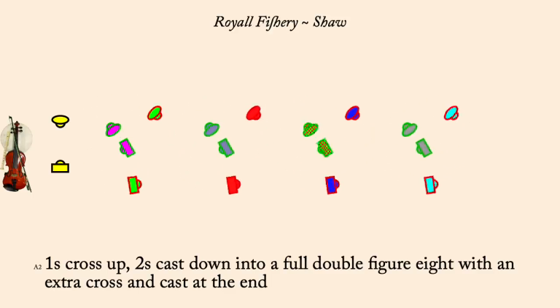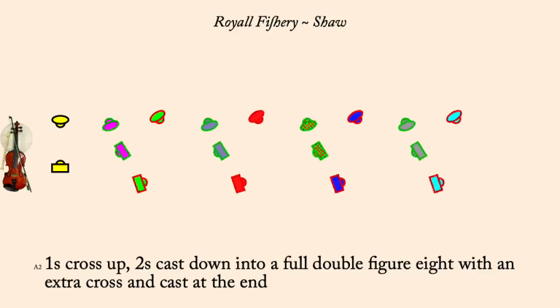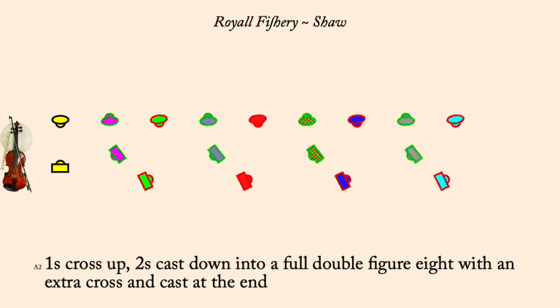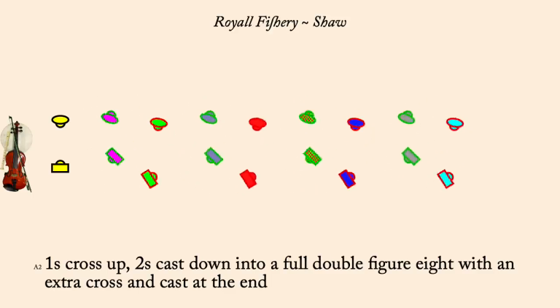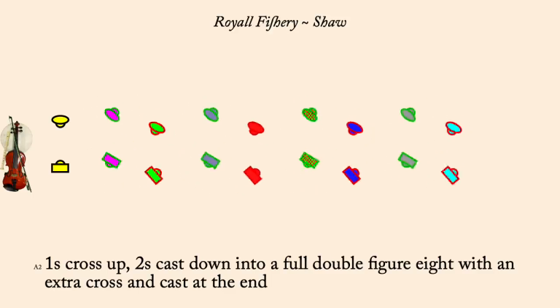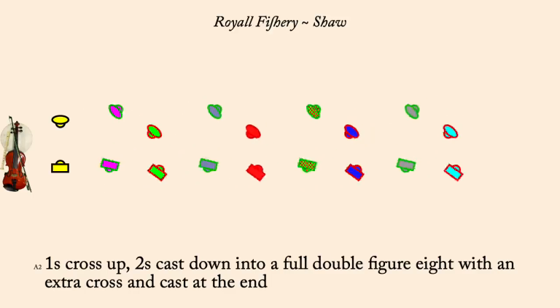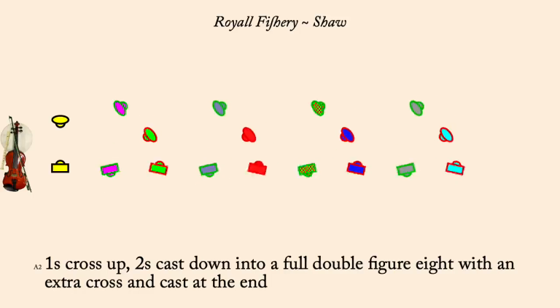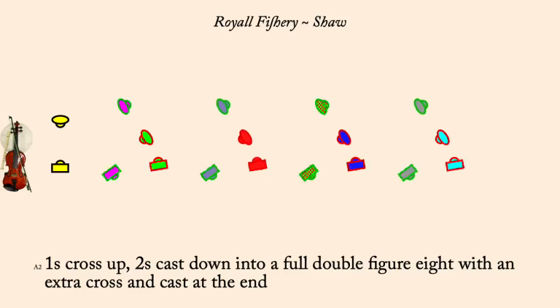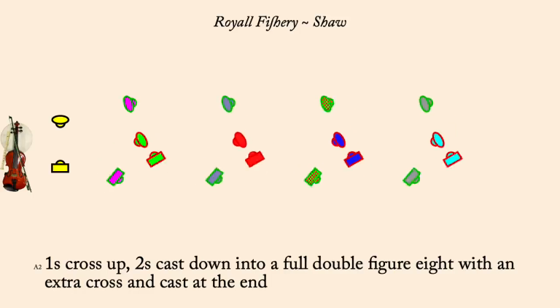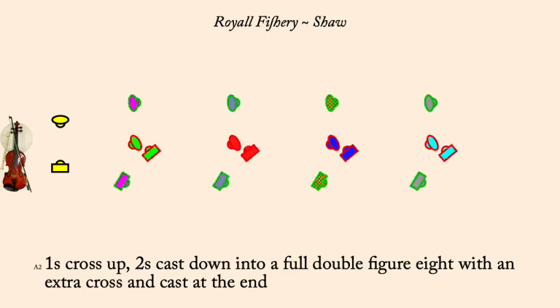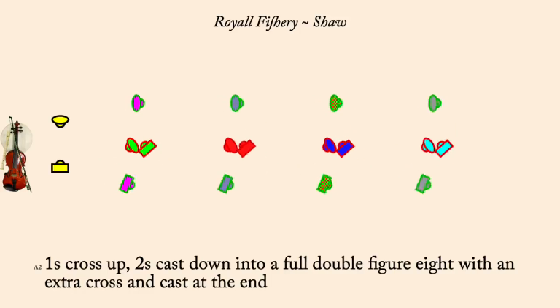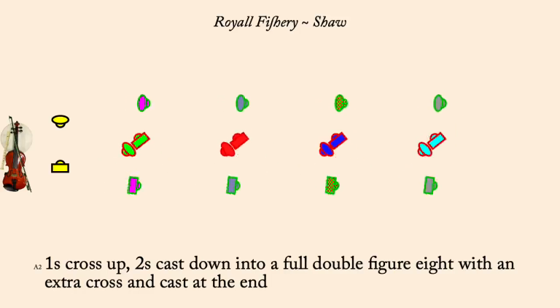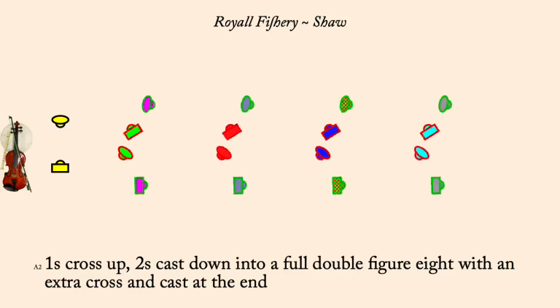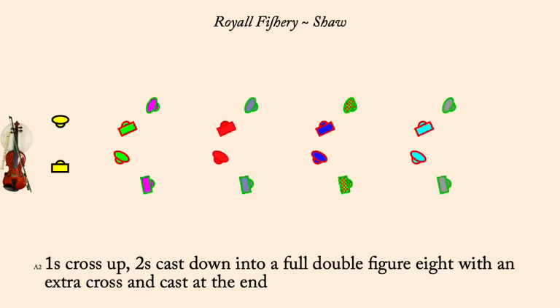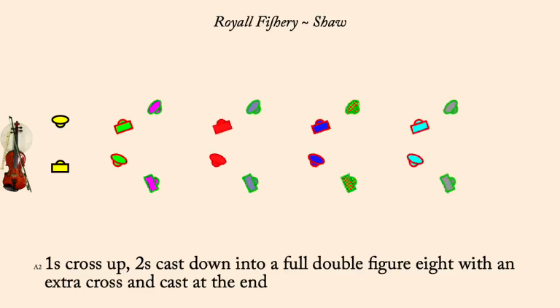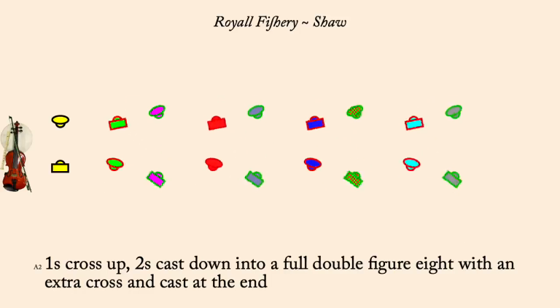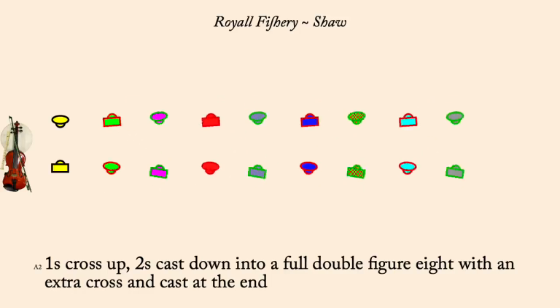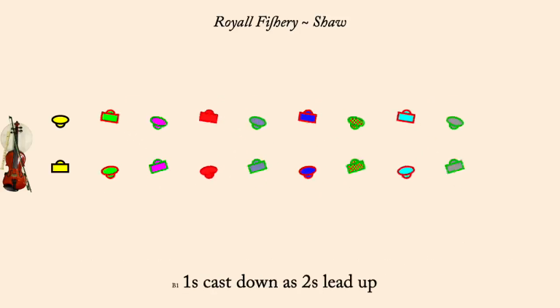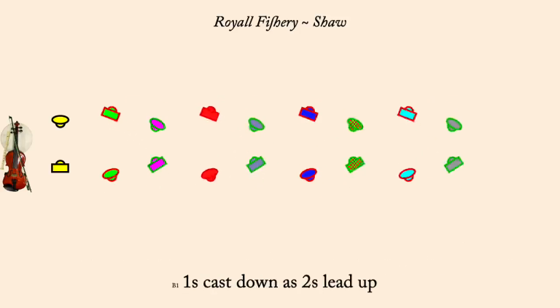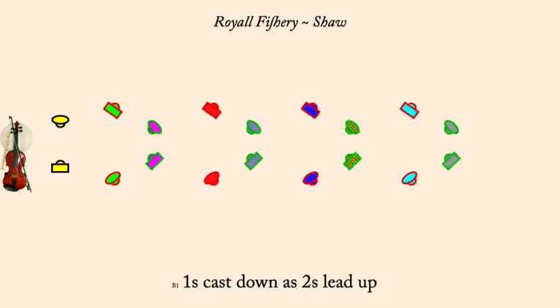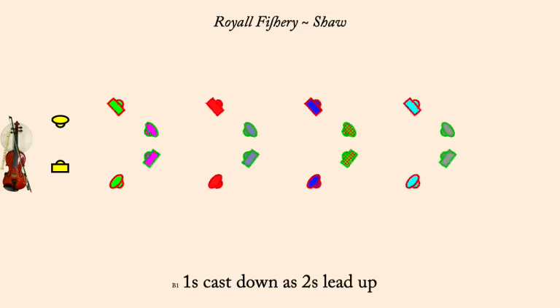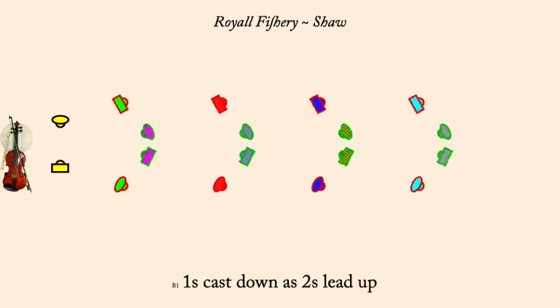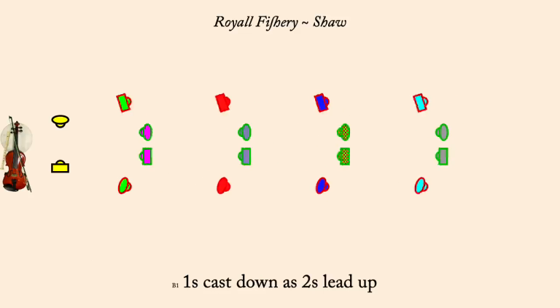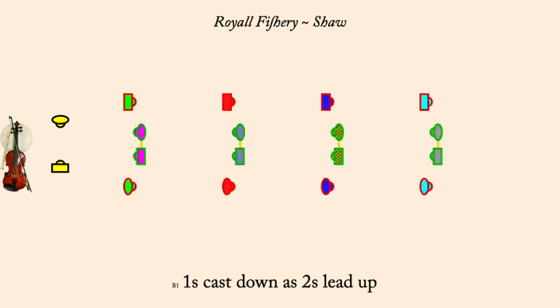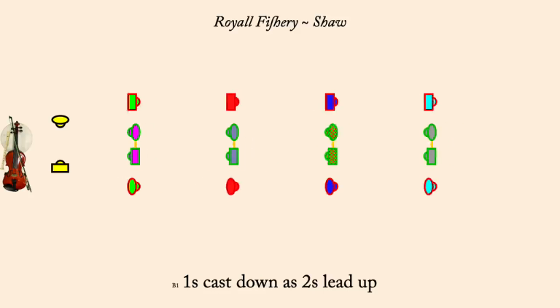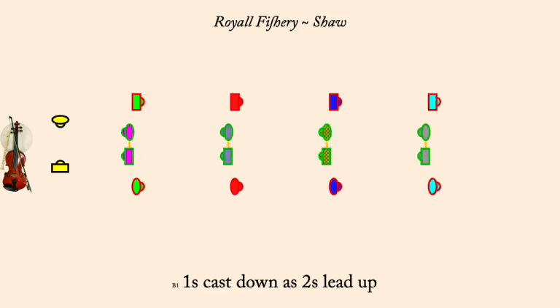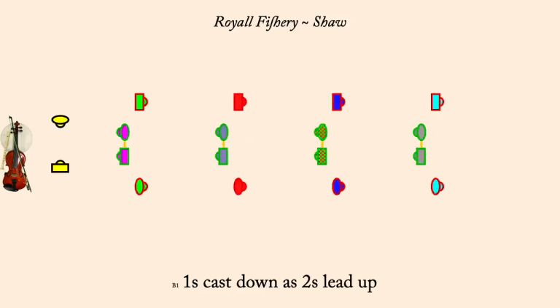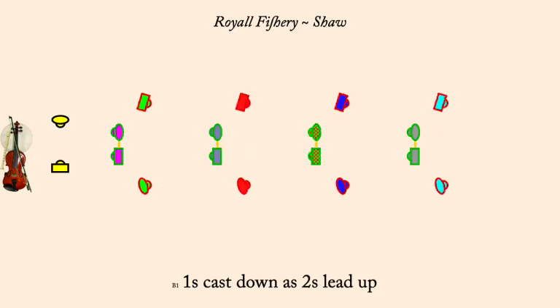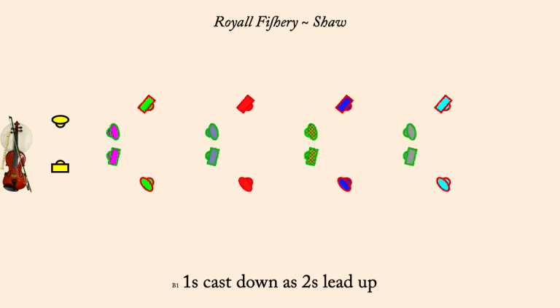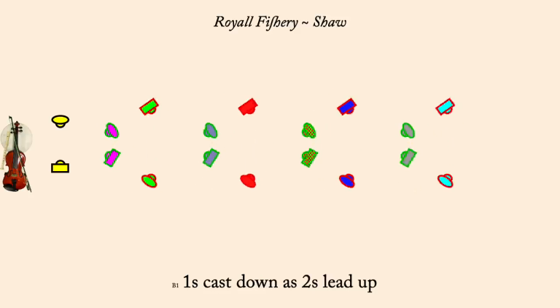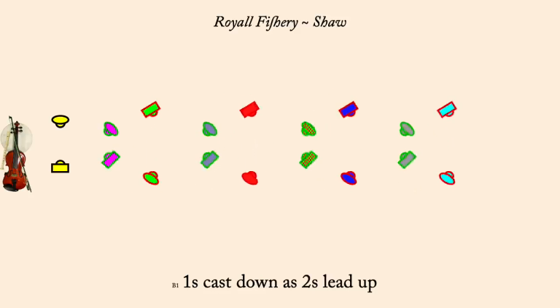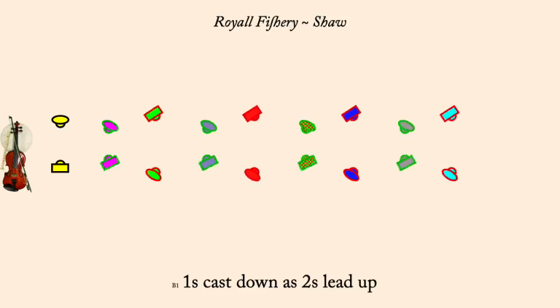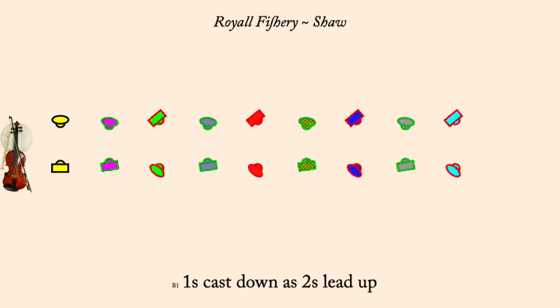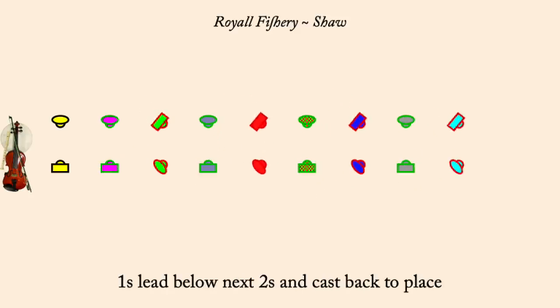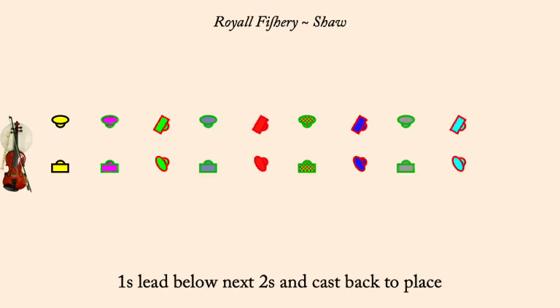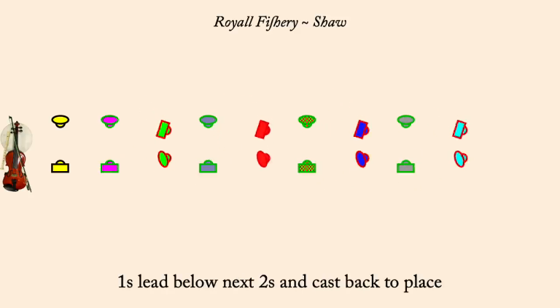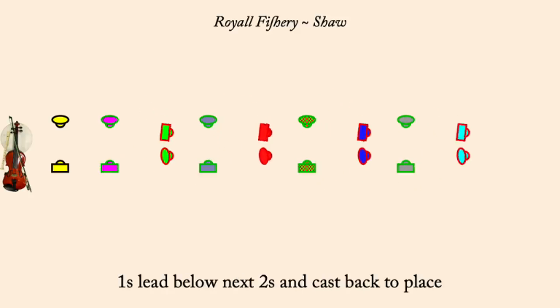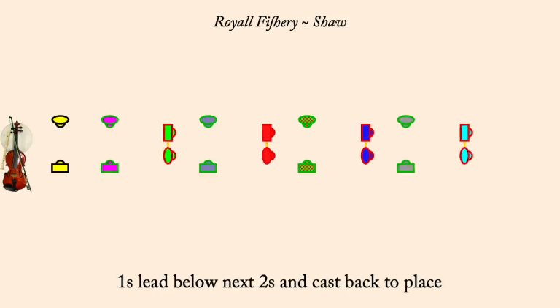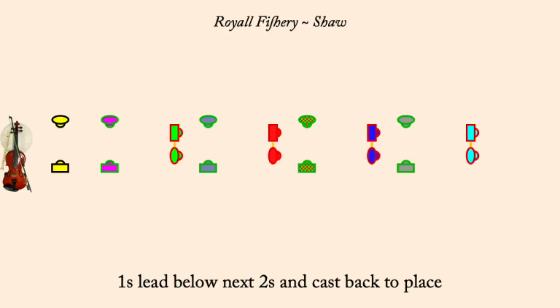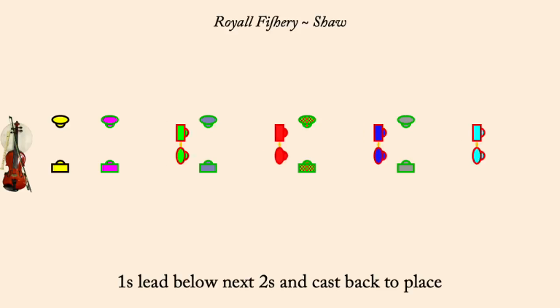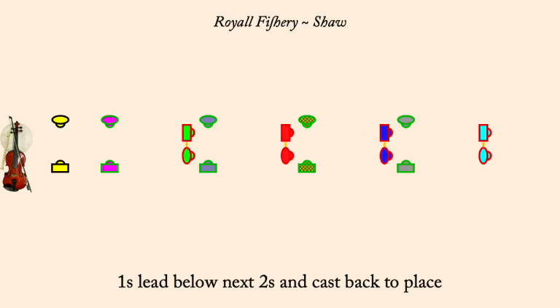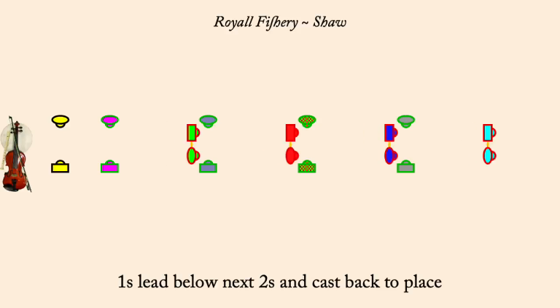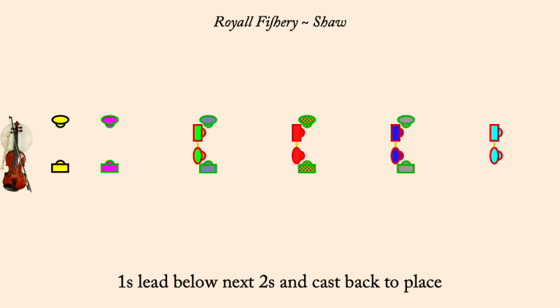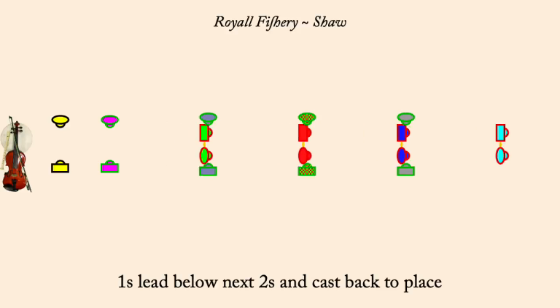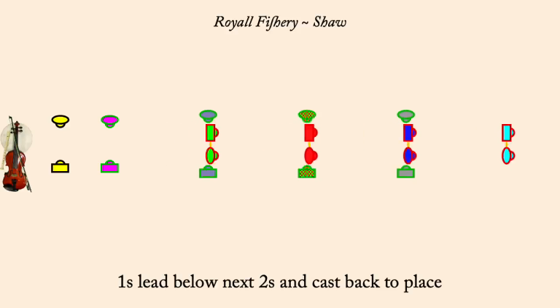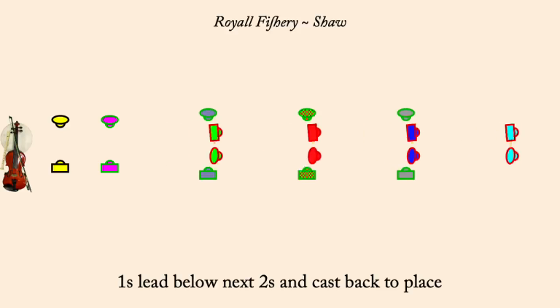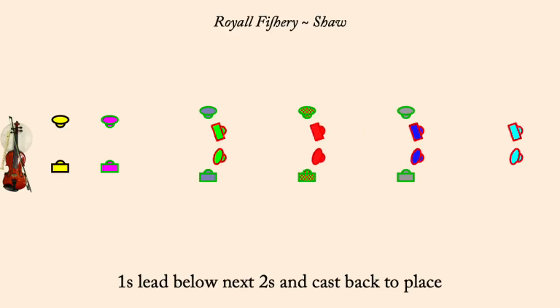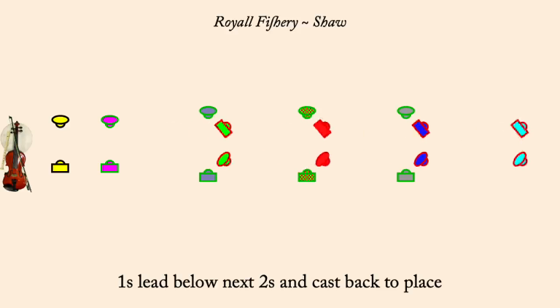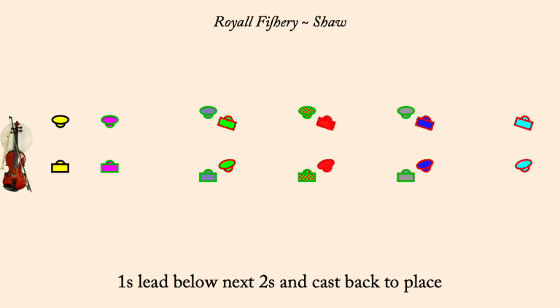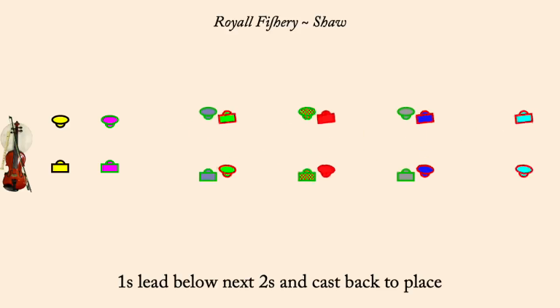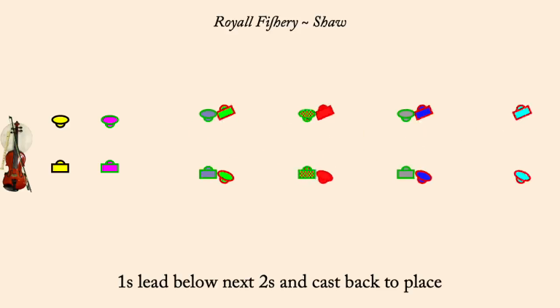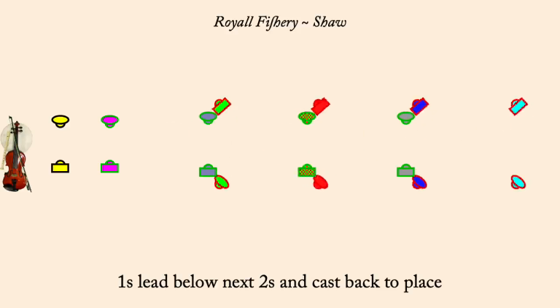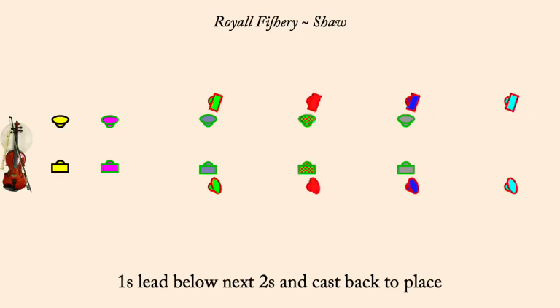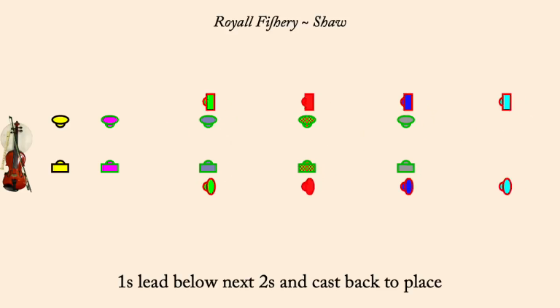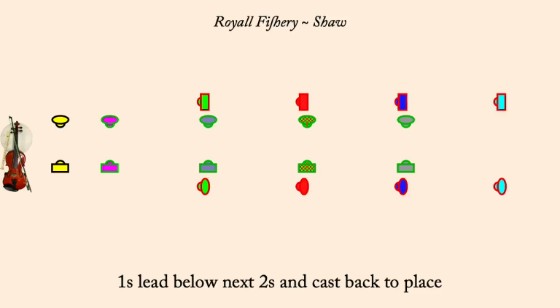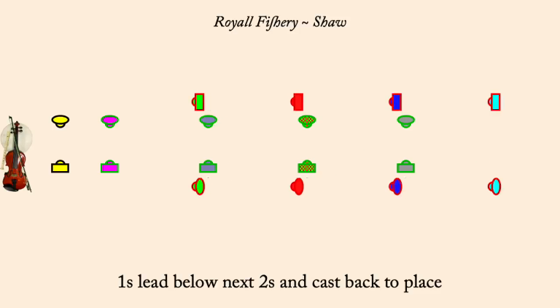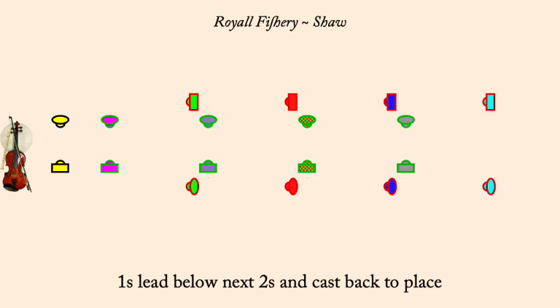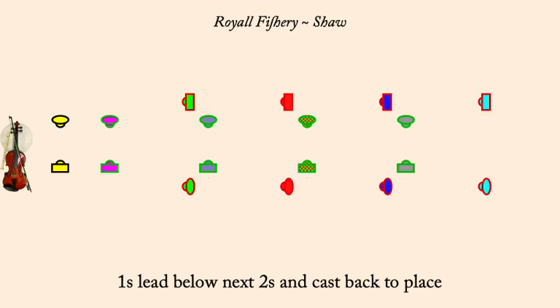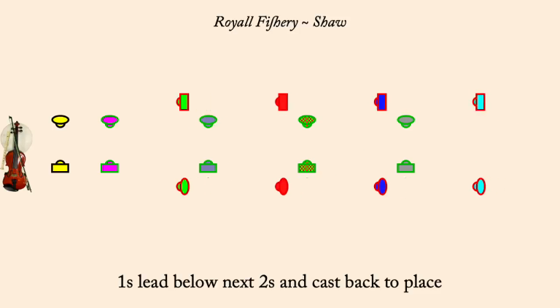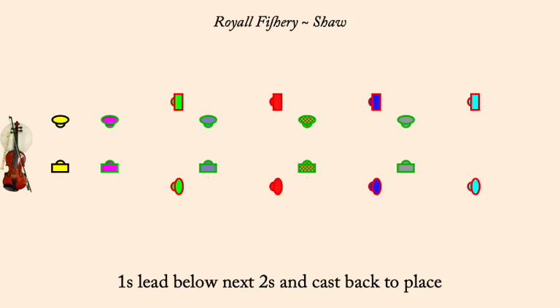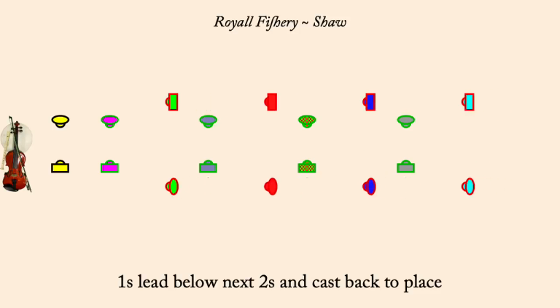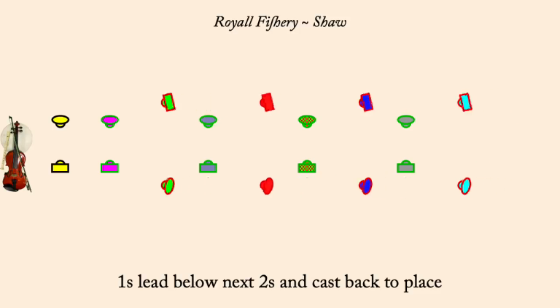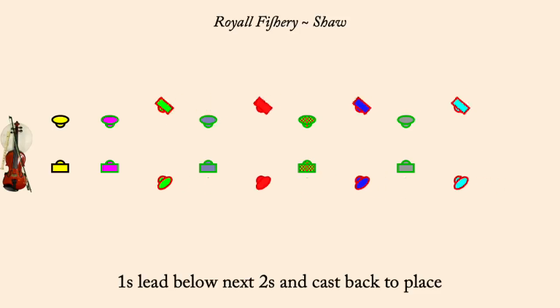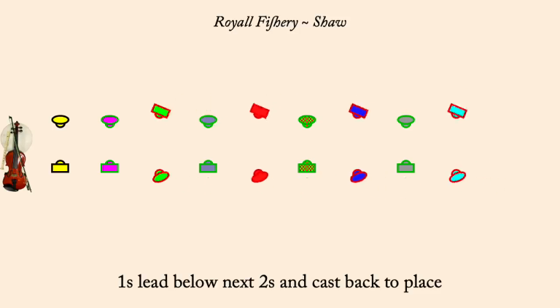Ones cast down is twos lead up. Ones lead below next twos and cast back to place. Ones two hand turn half.